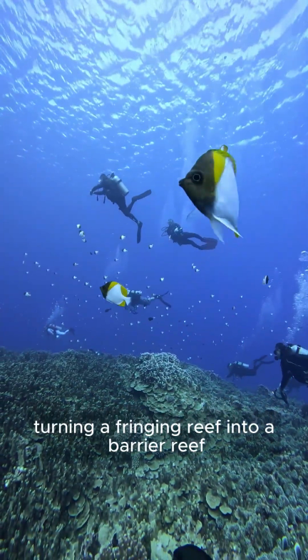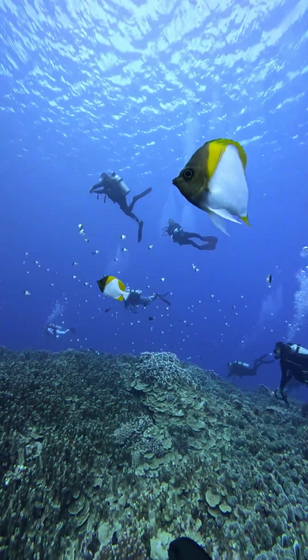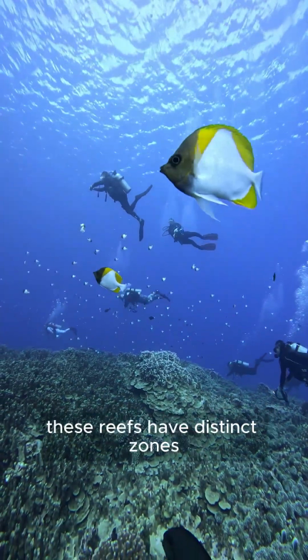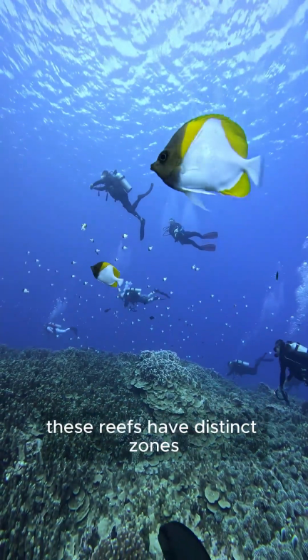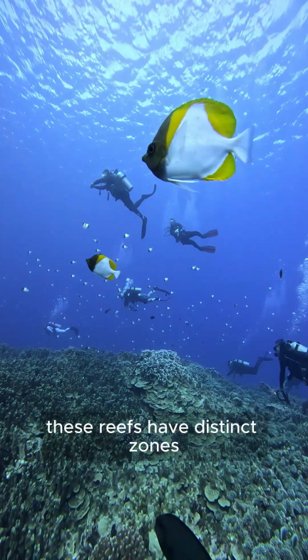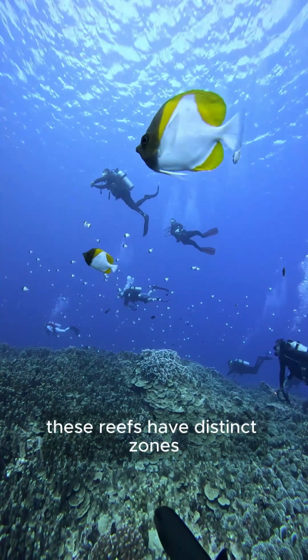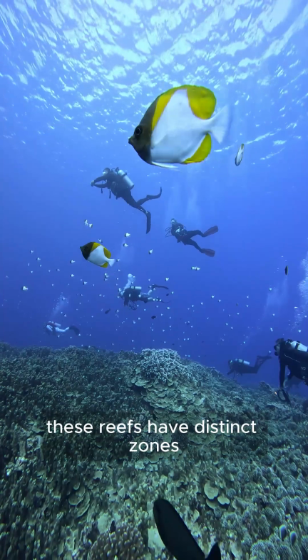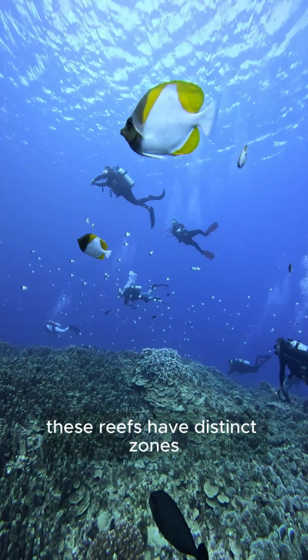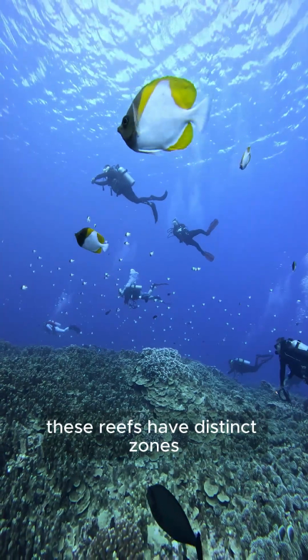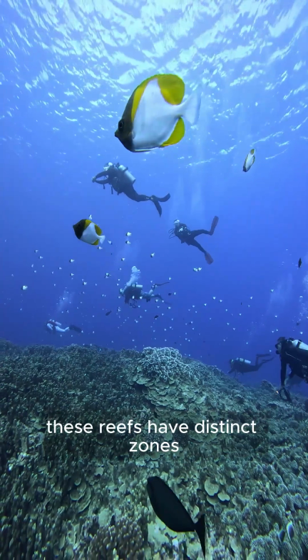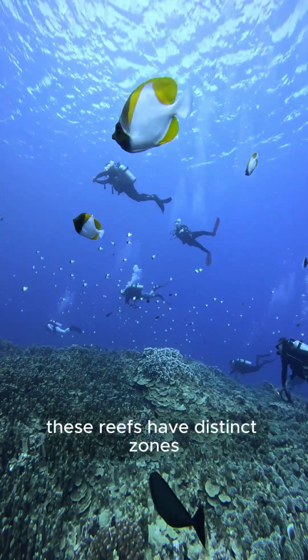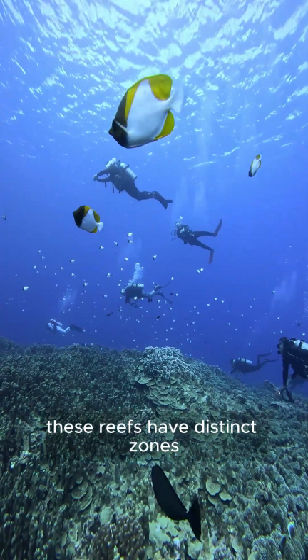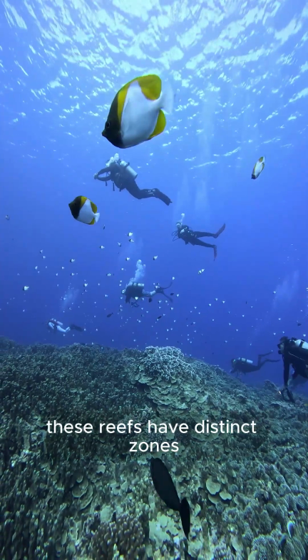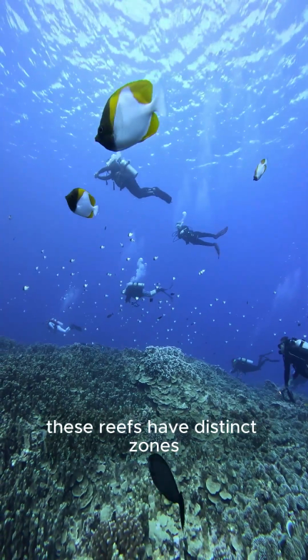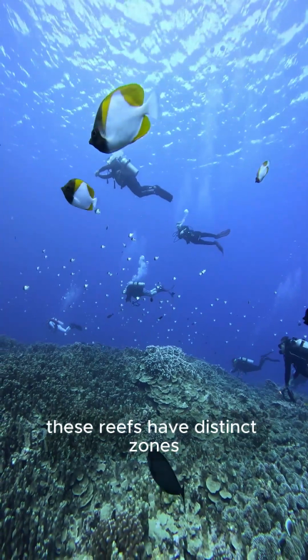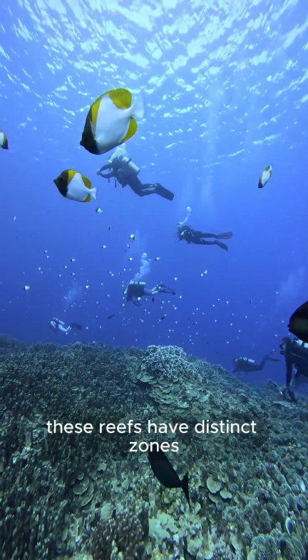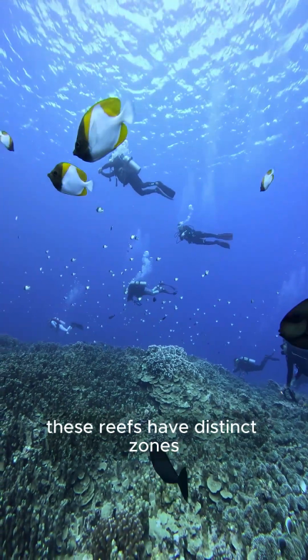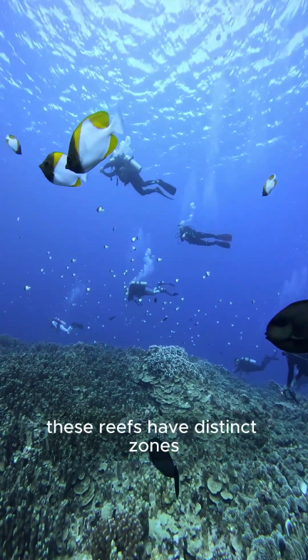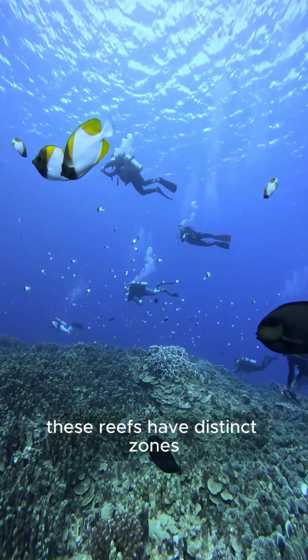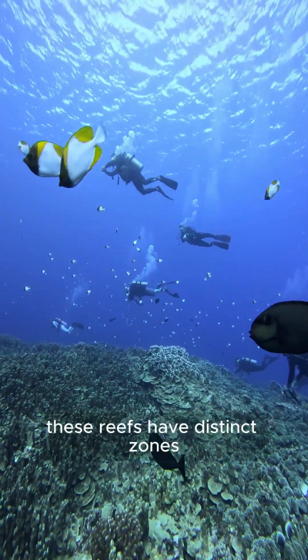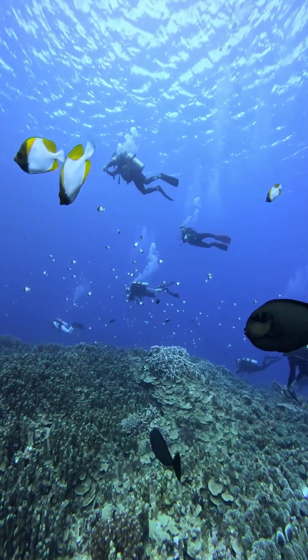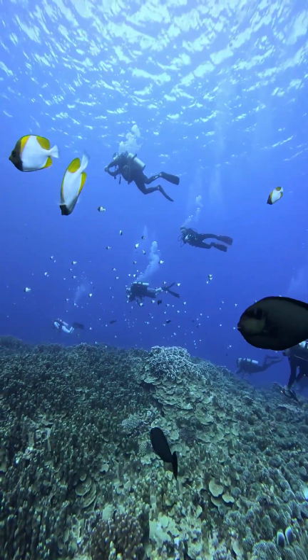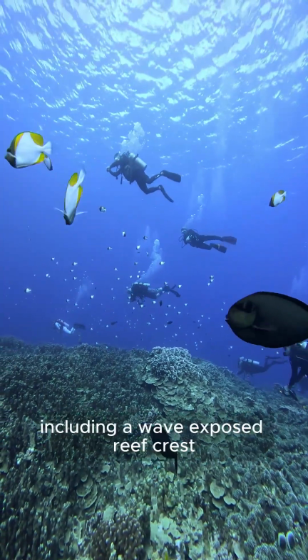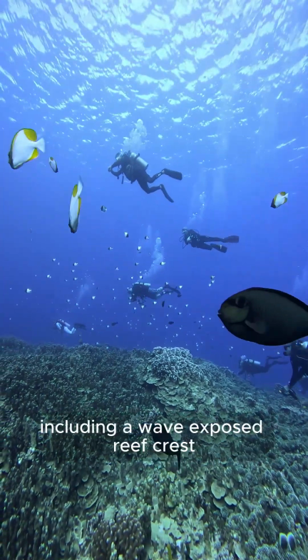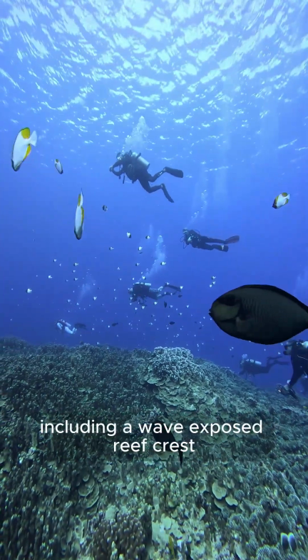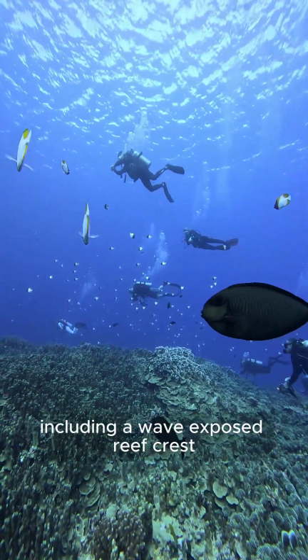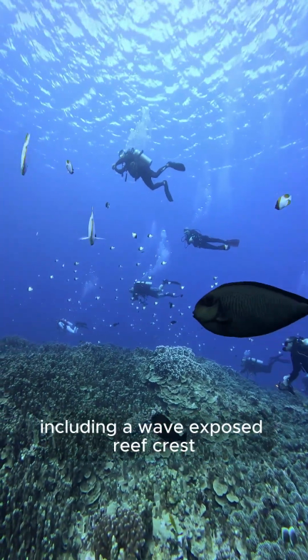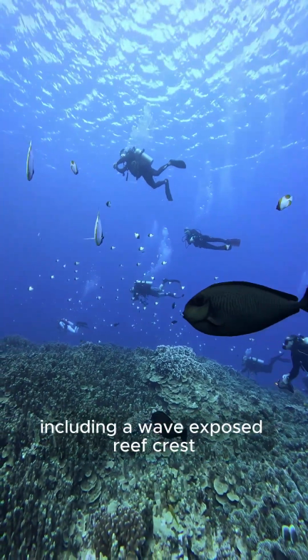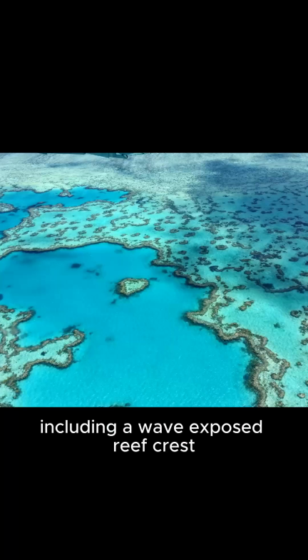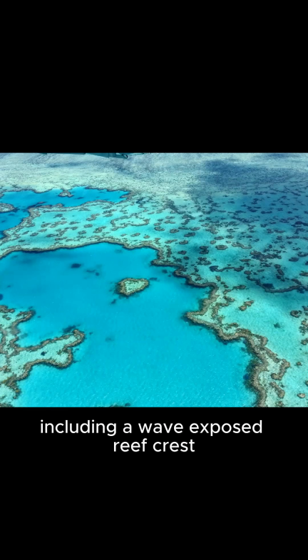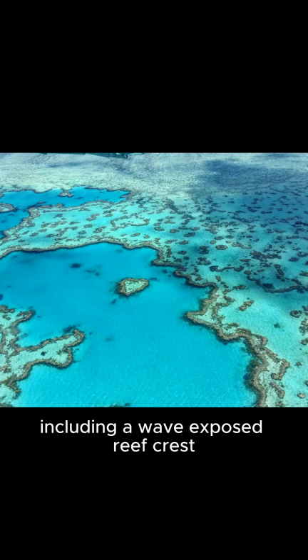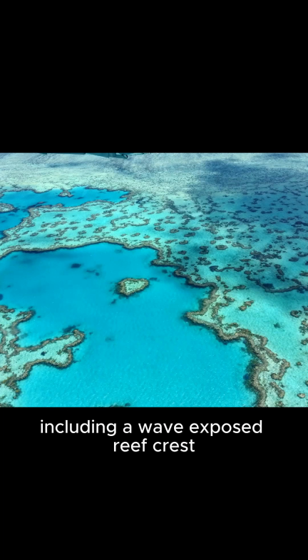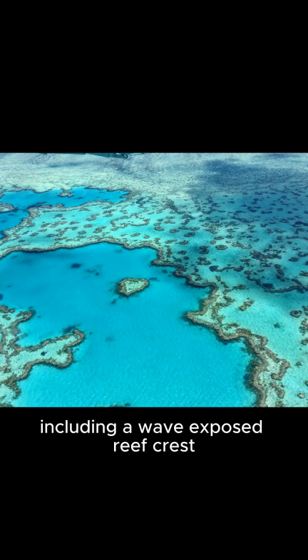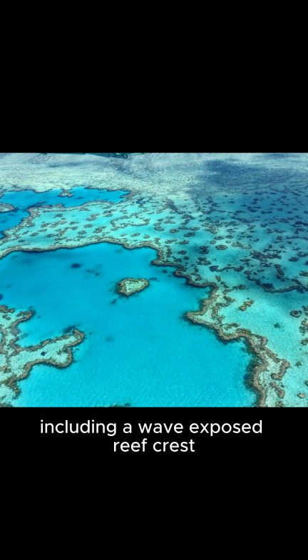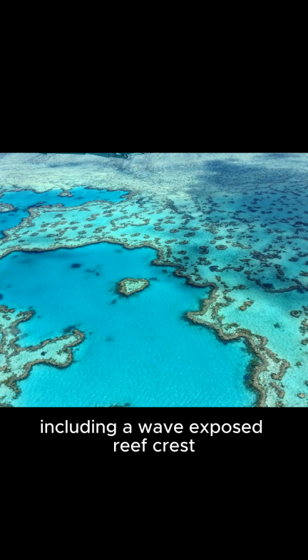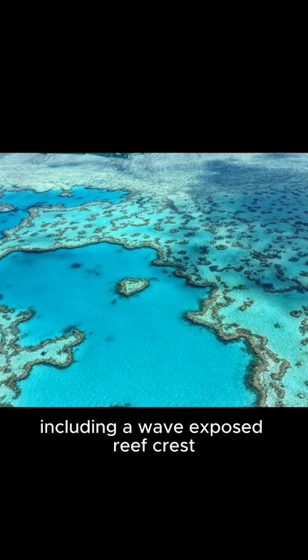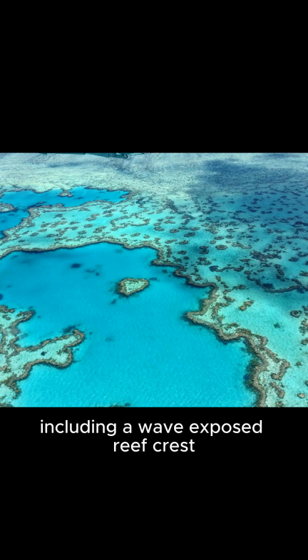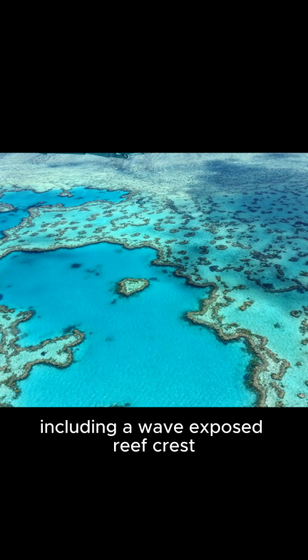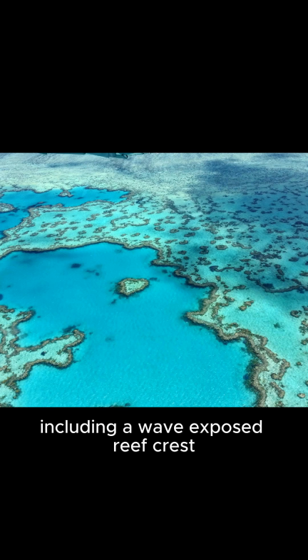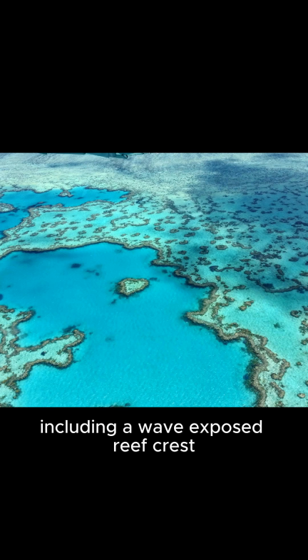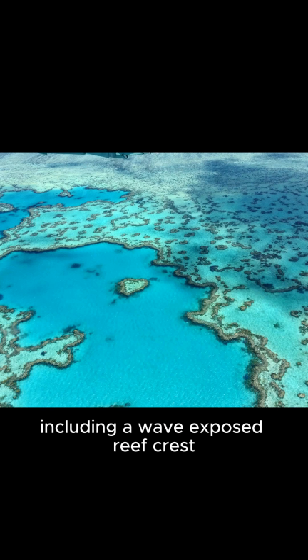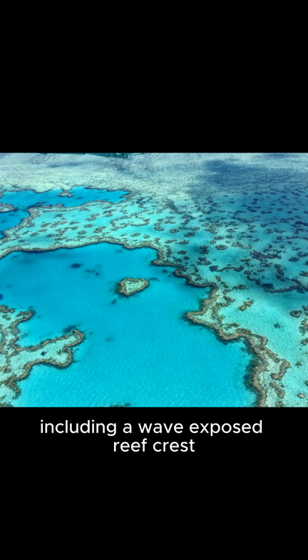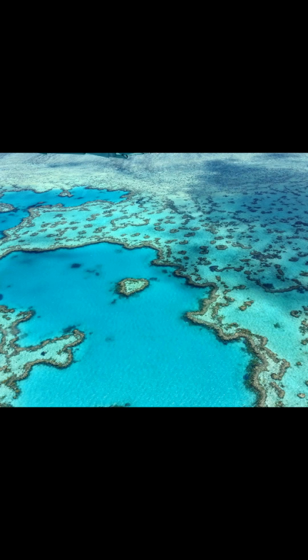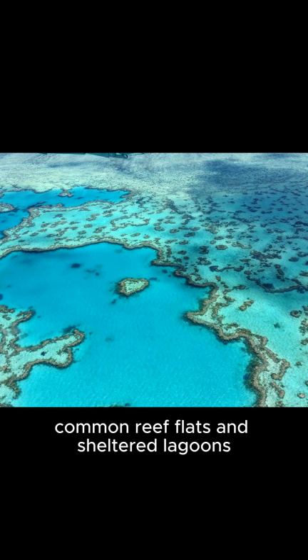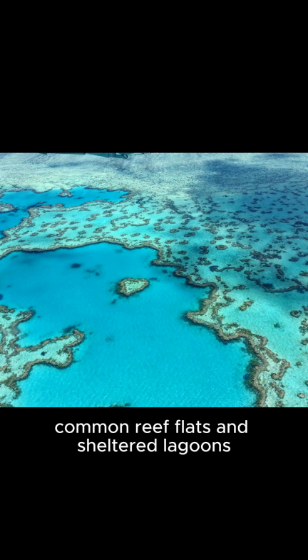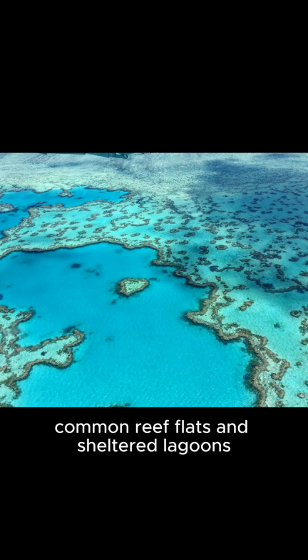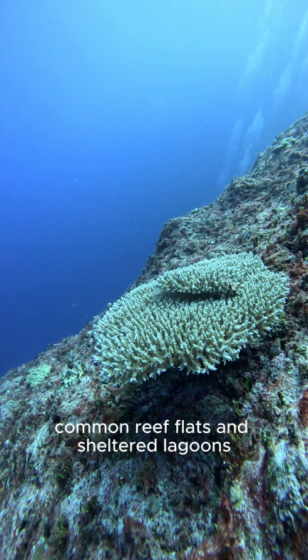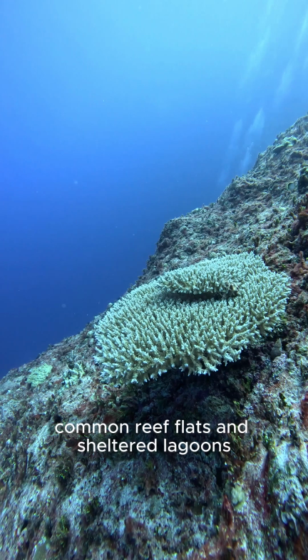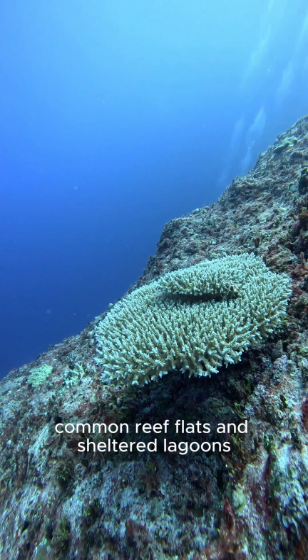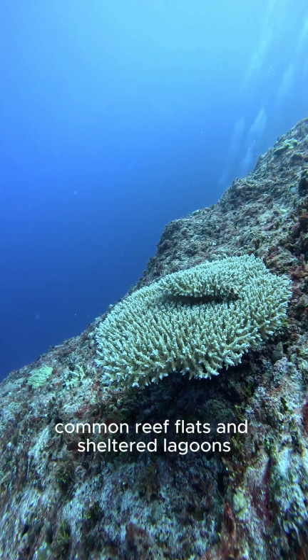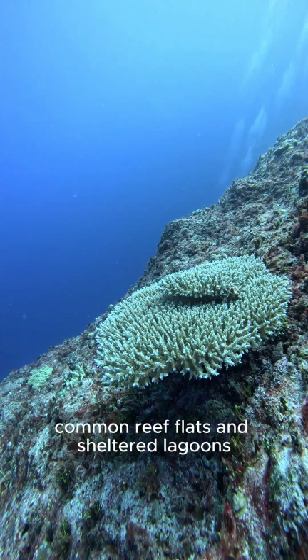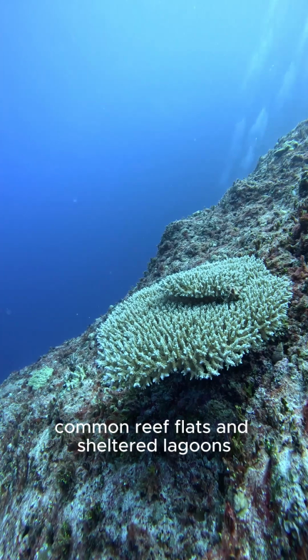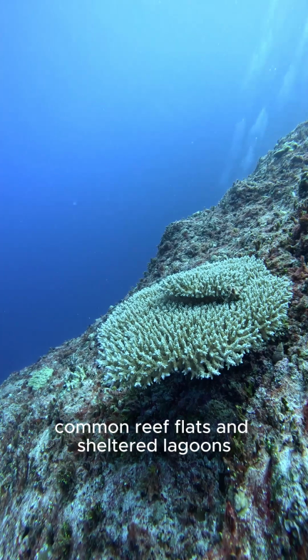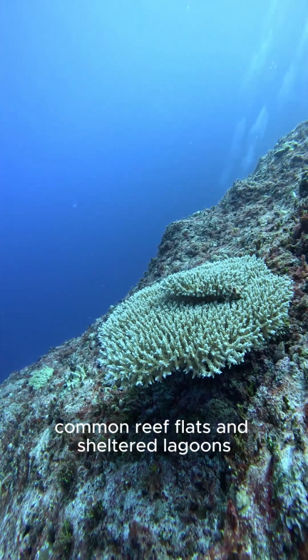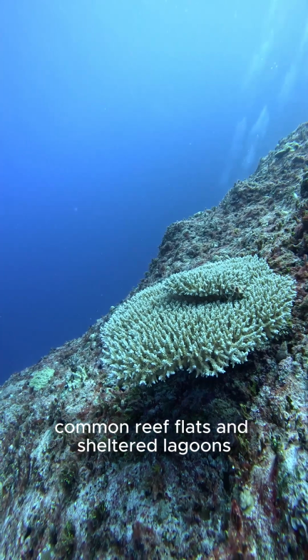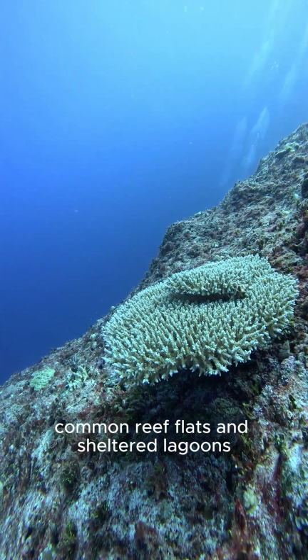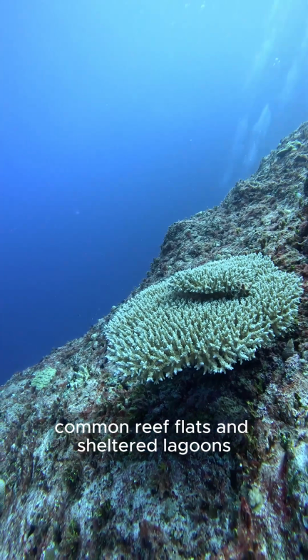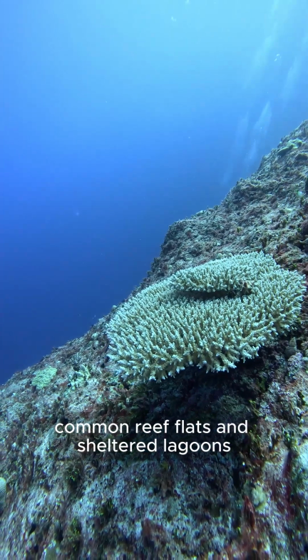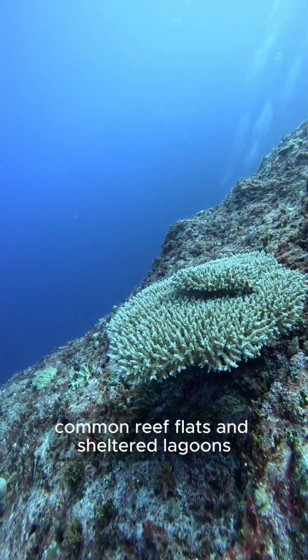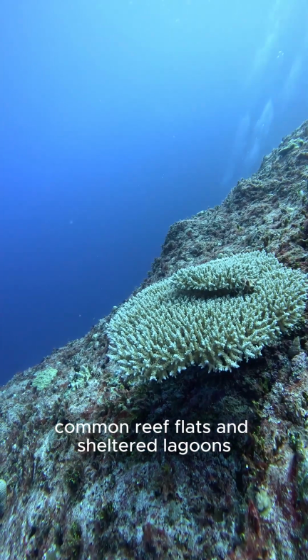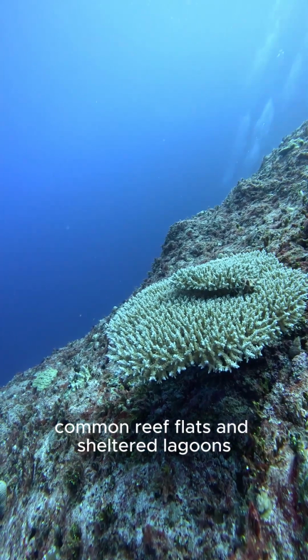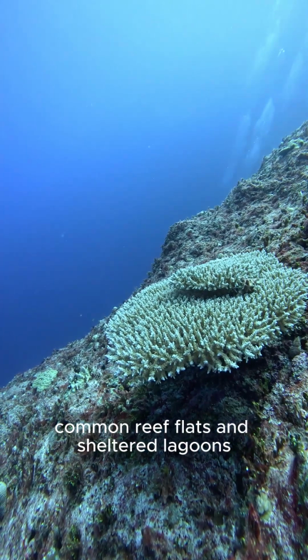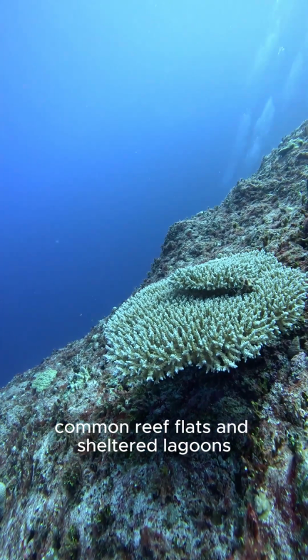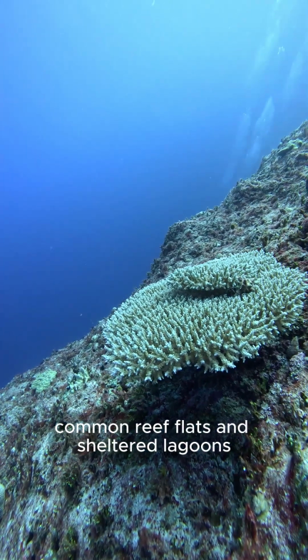These reefs have distinct zones, including a wave-exposed reef crest, calmer reef flats, and sheltered lagoons.